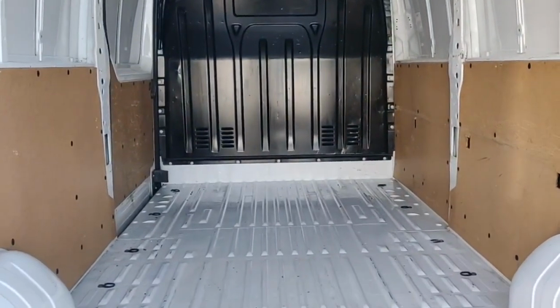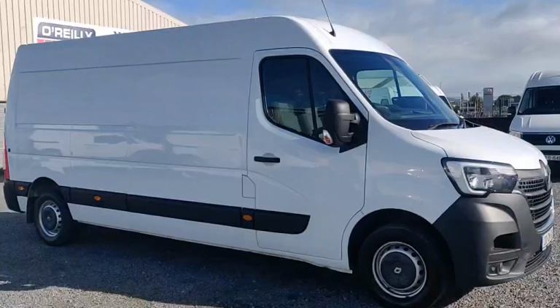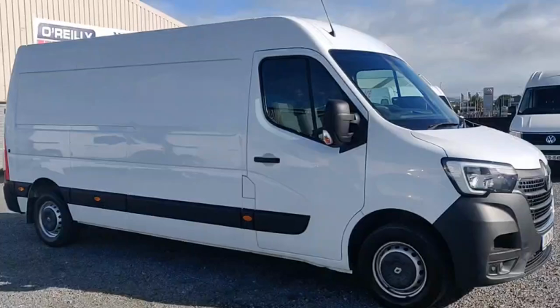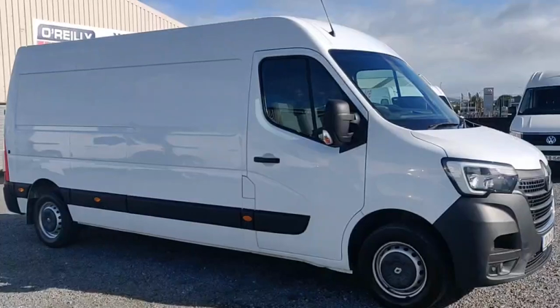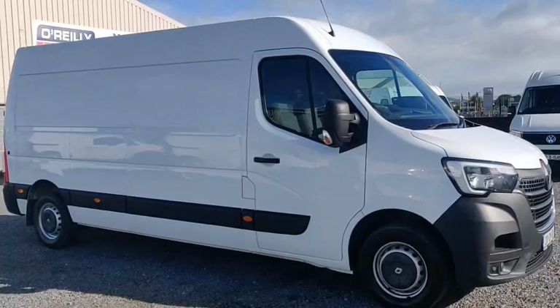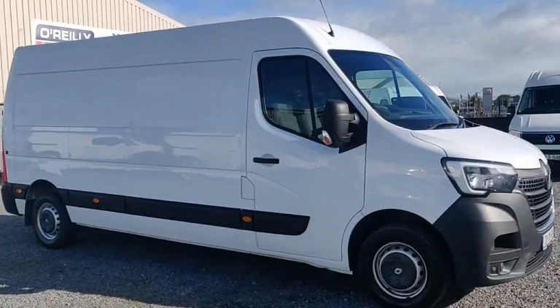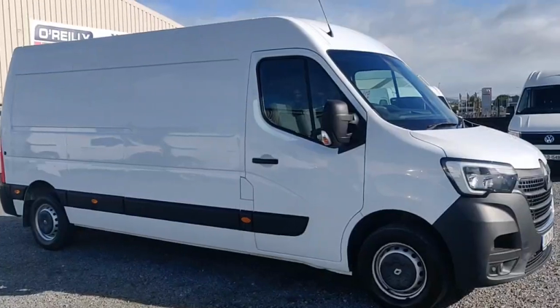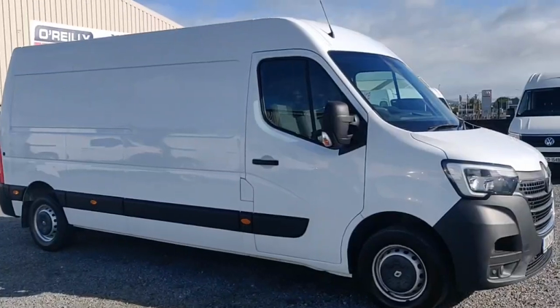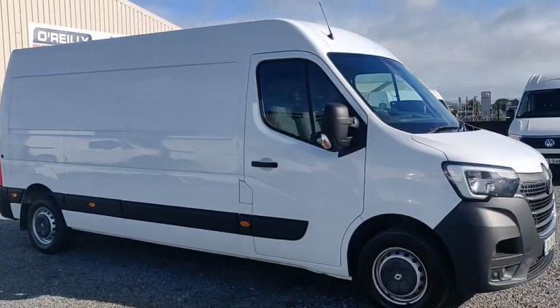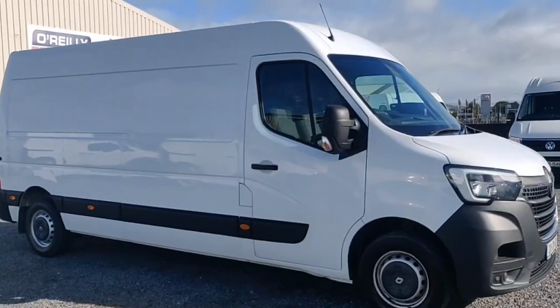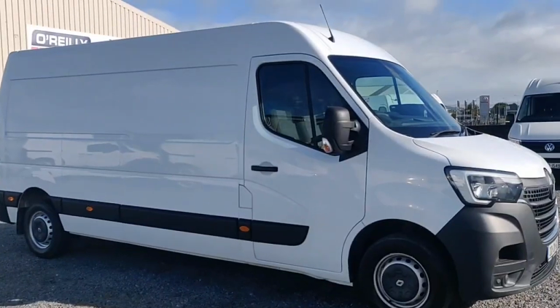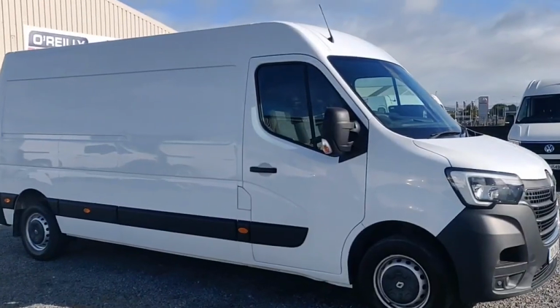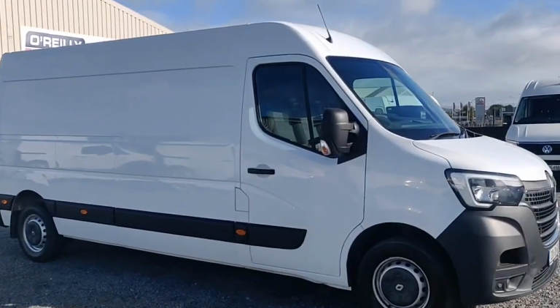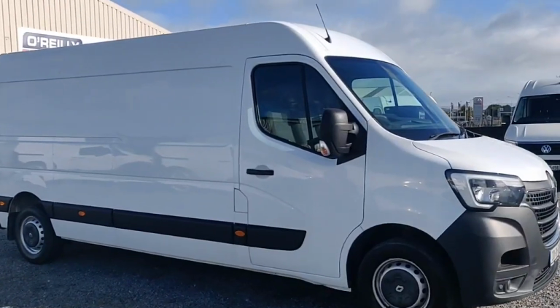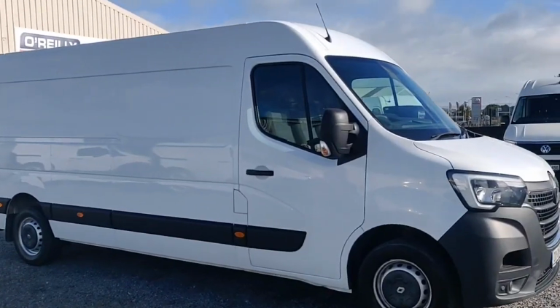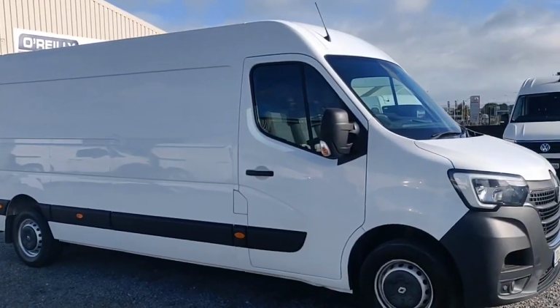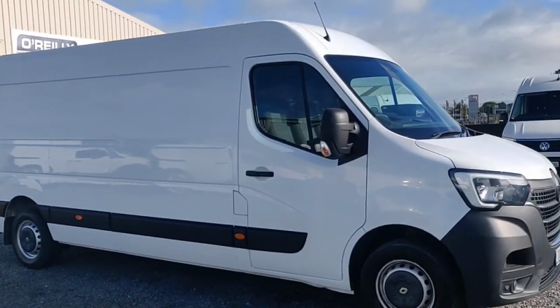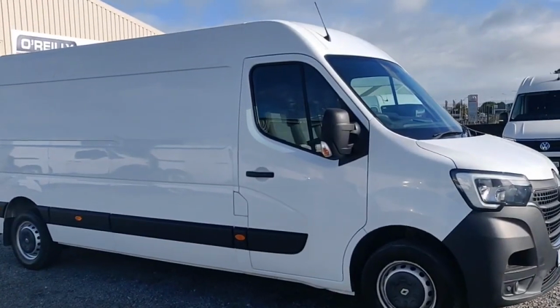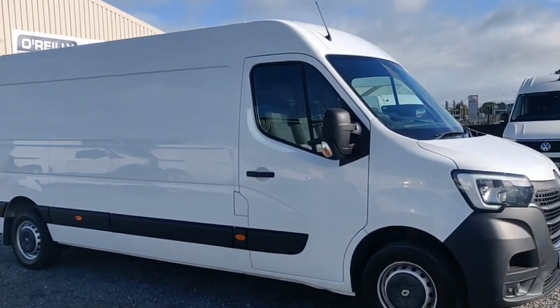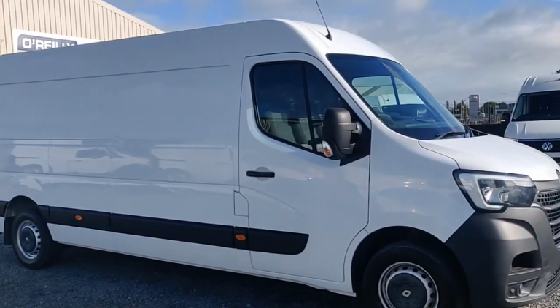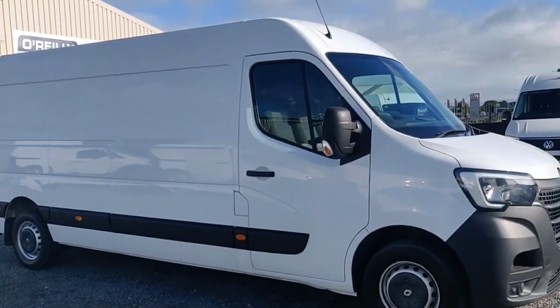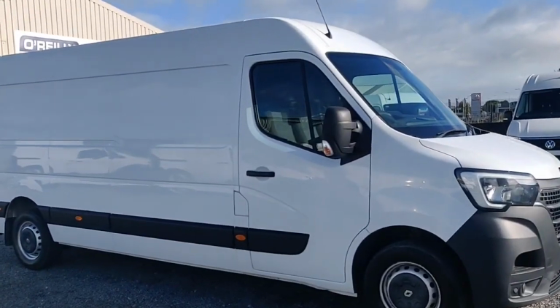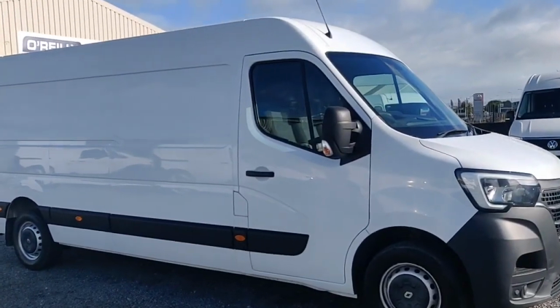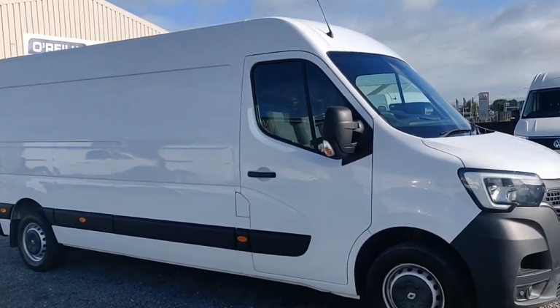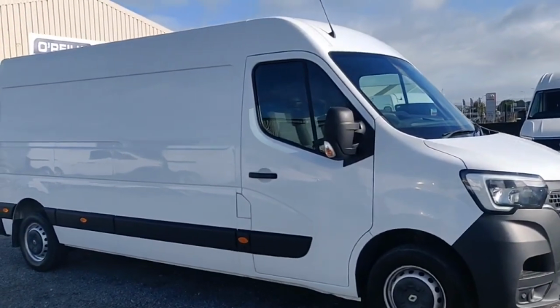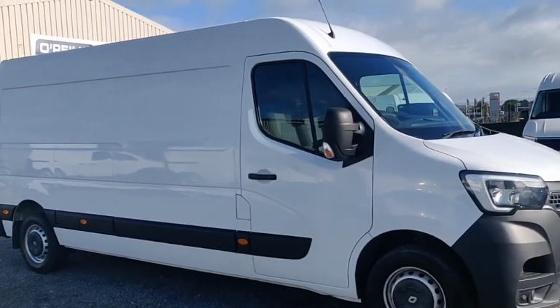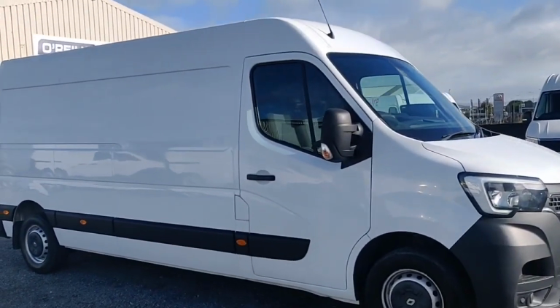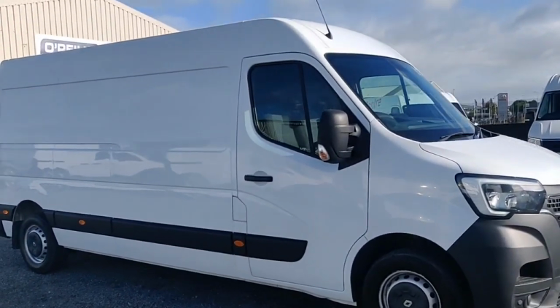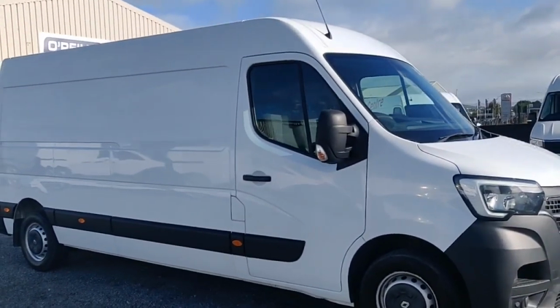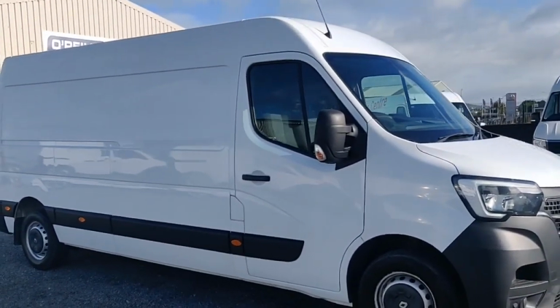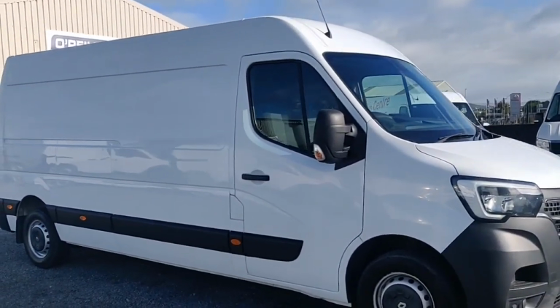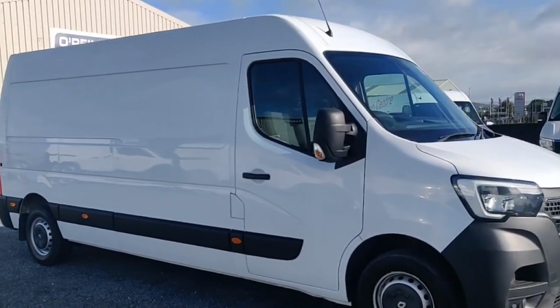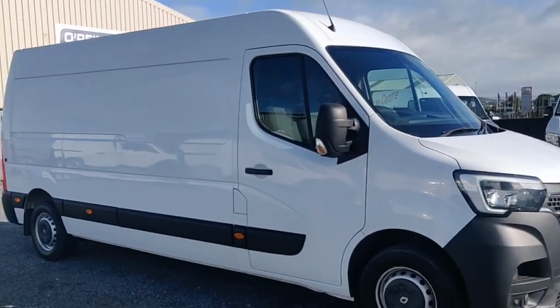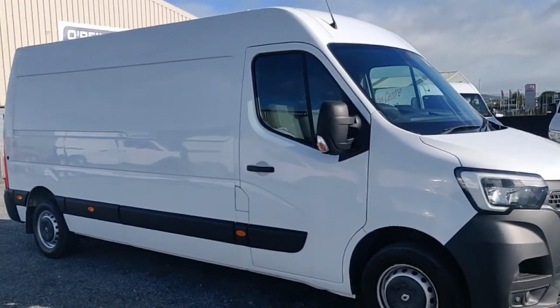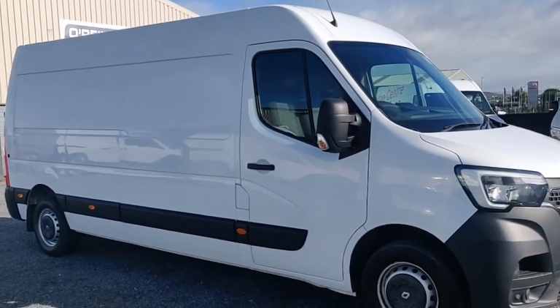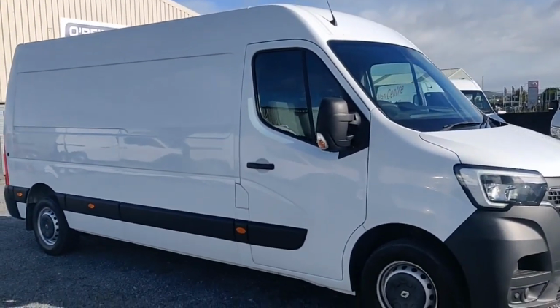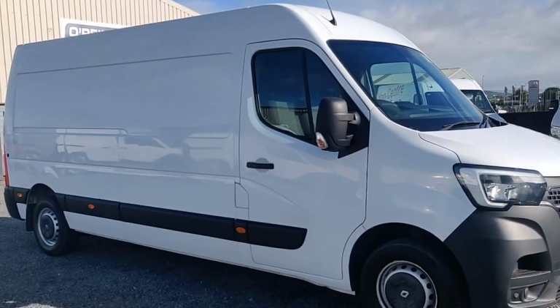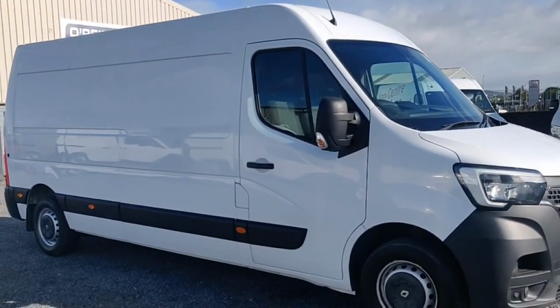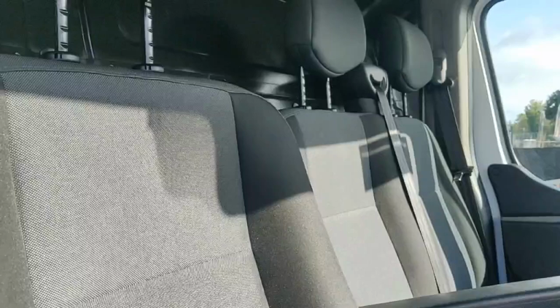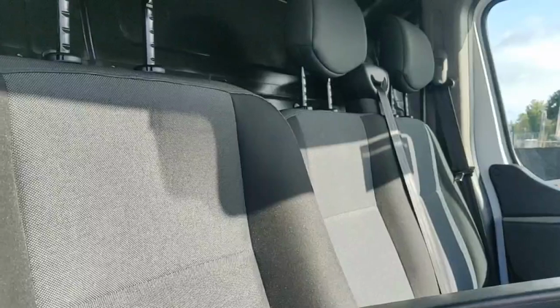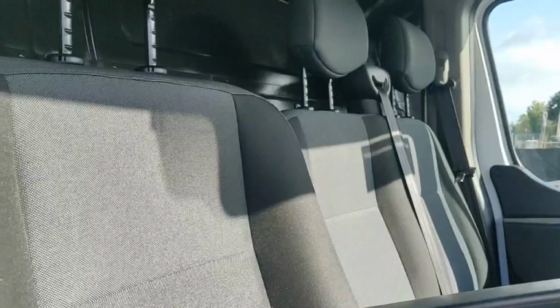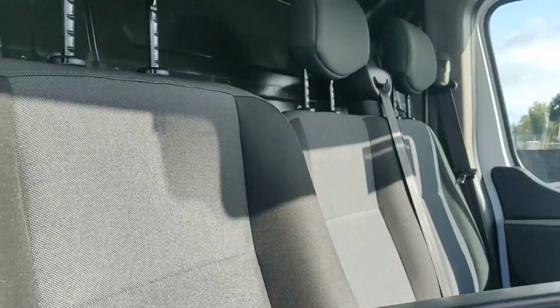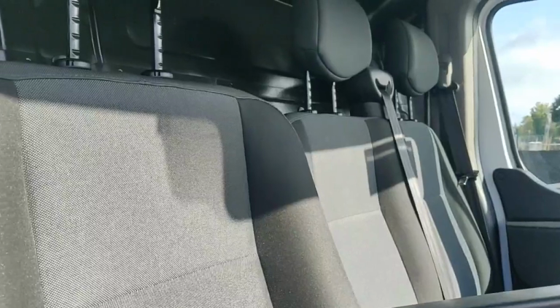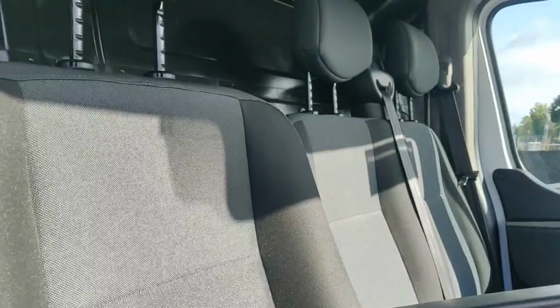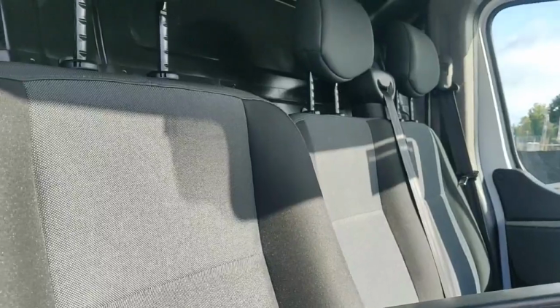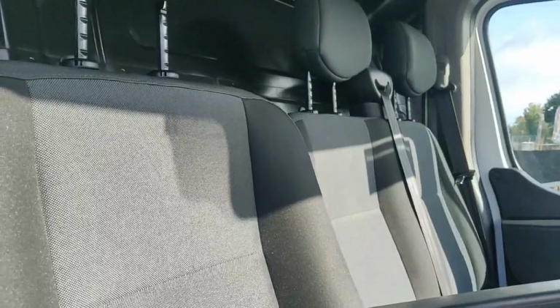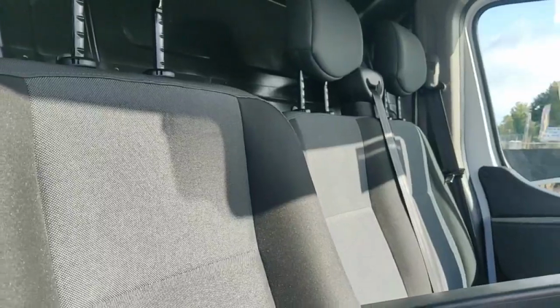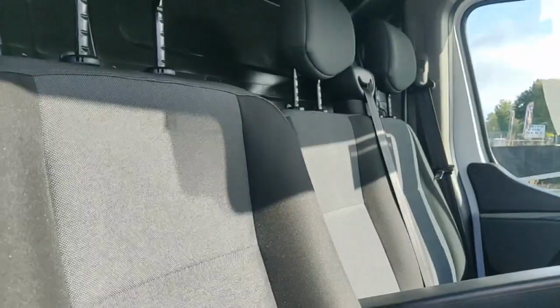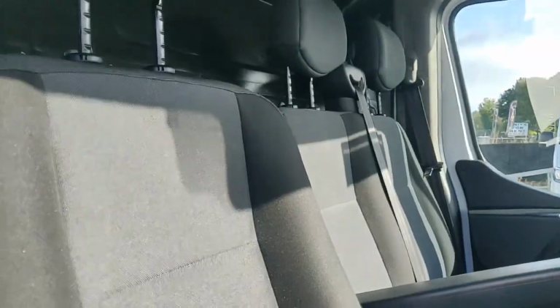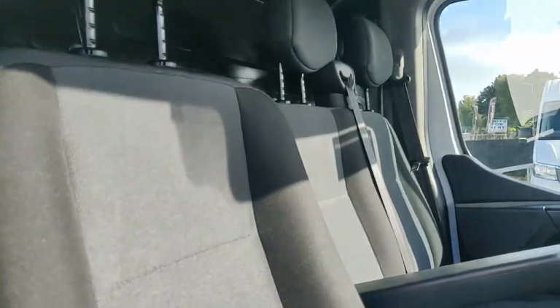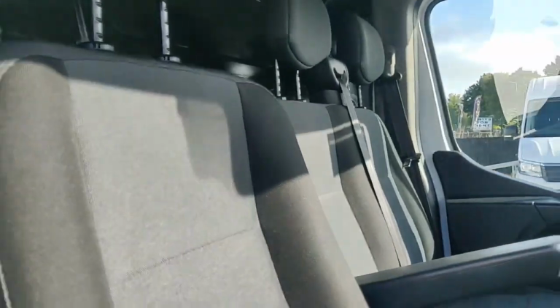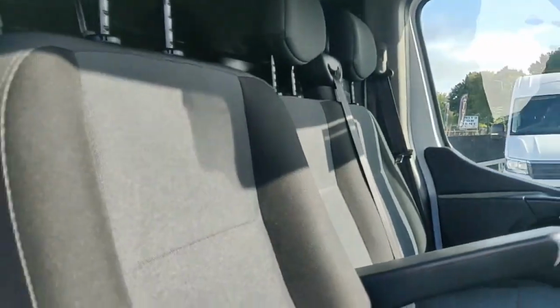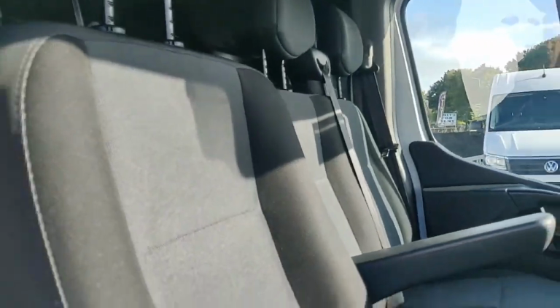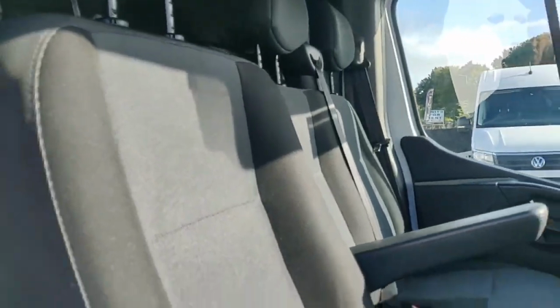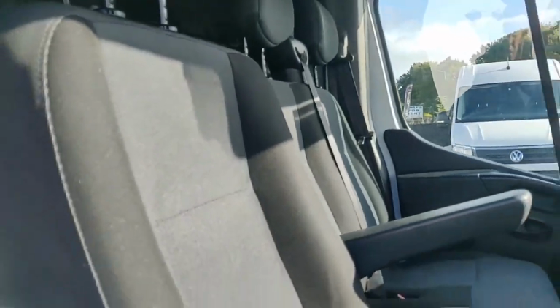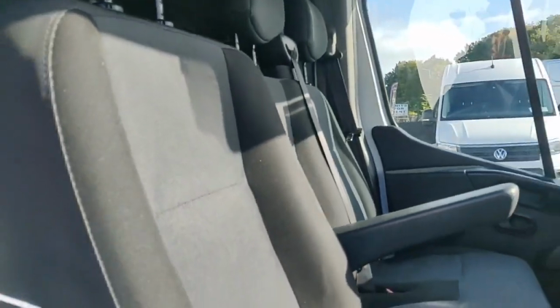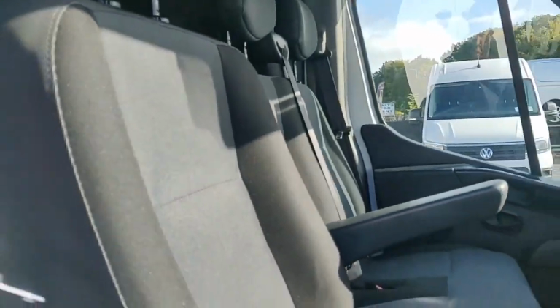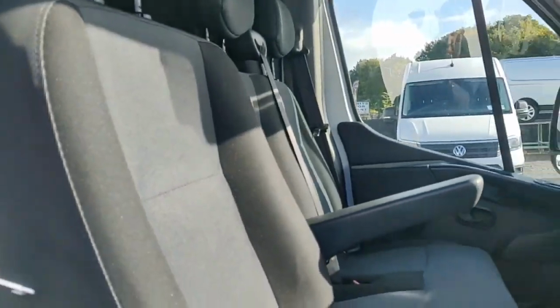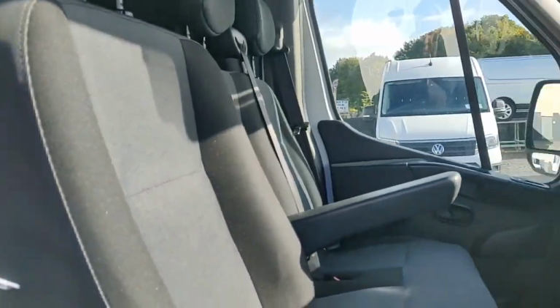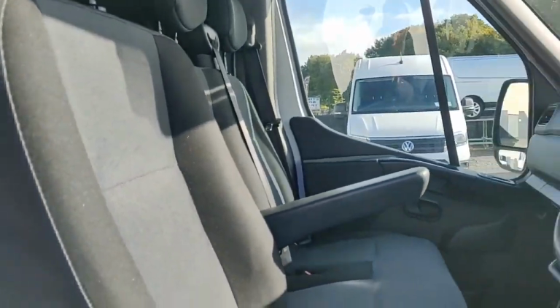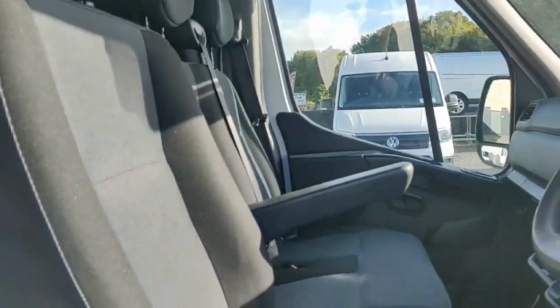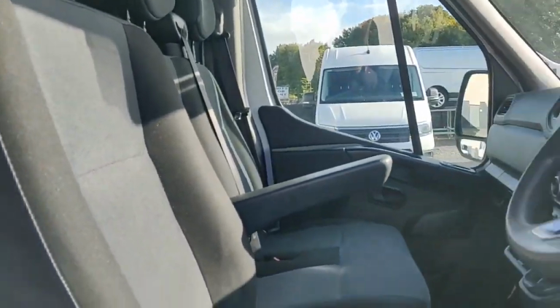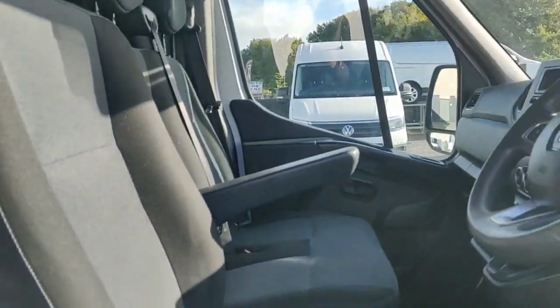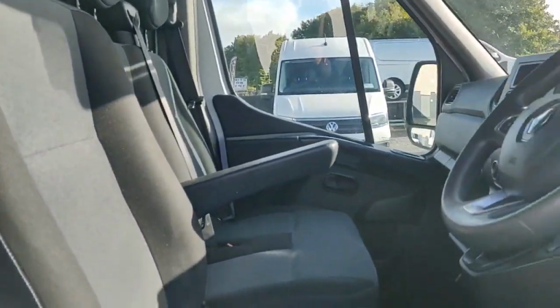Rest assured, this van has undergone a full multi-point health and safety check and comes with a comprehensive warranty.